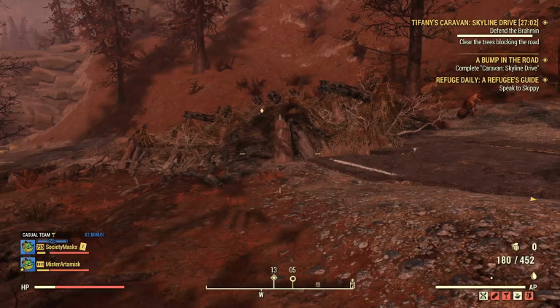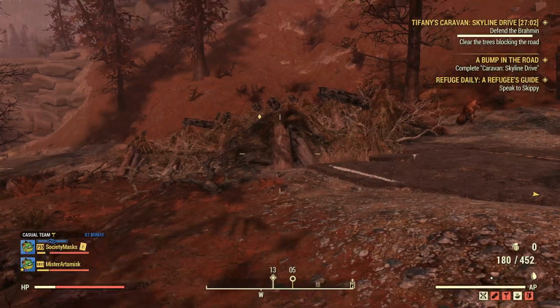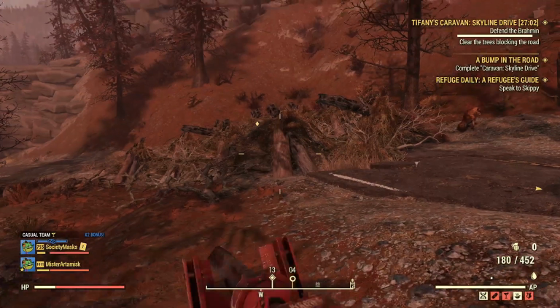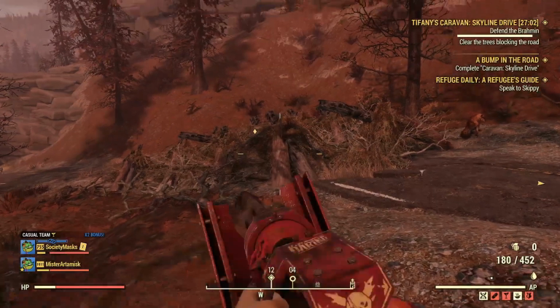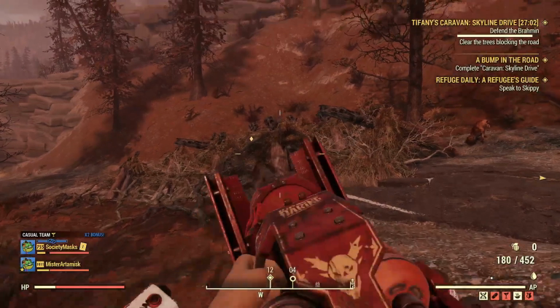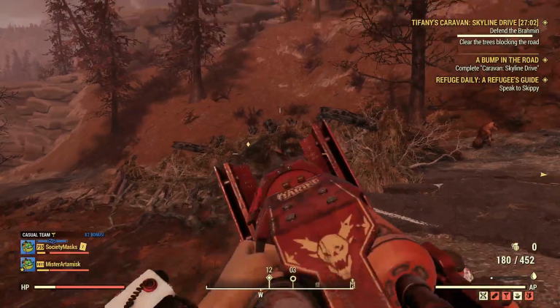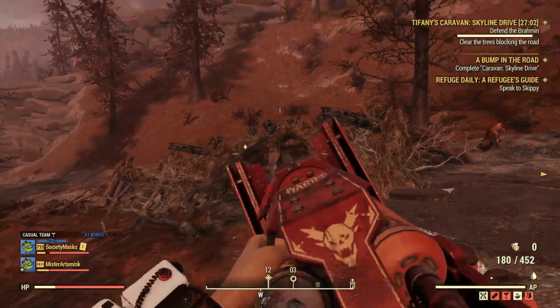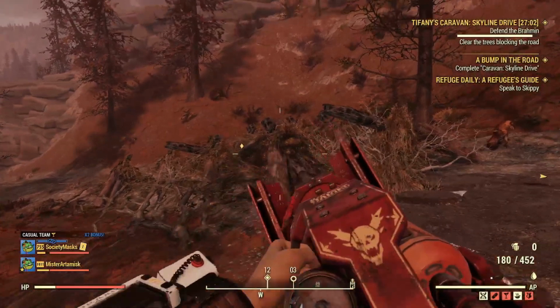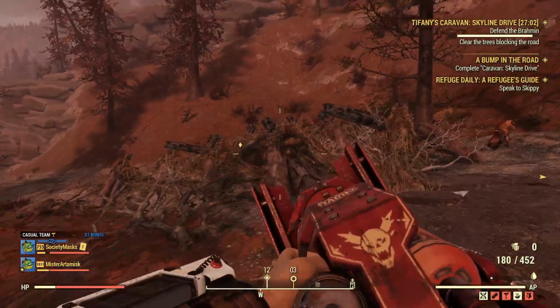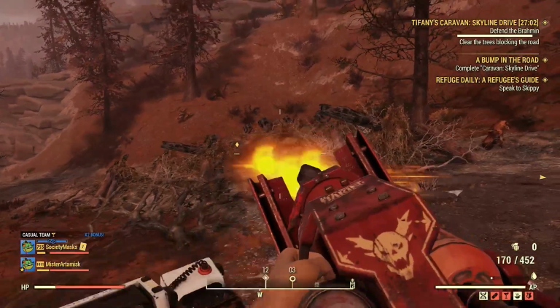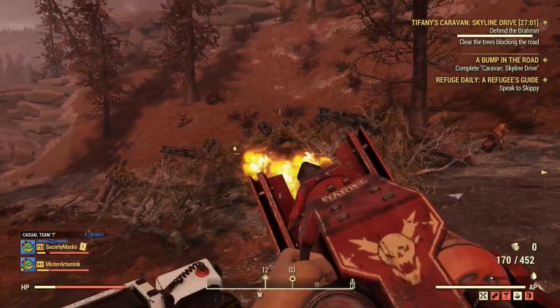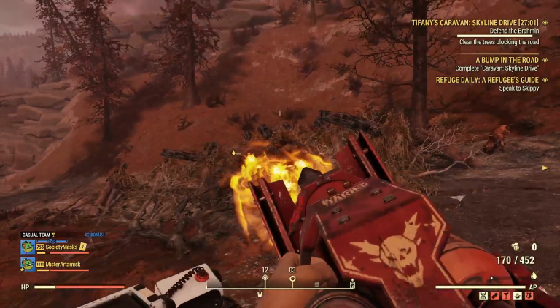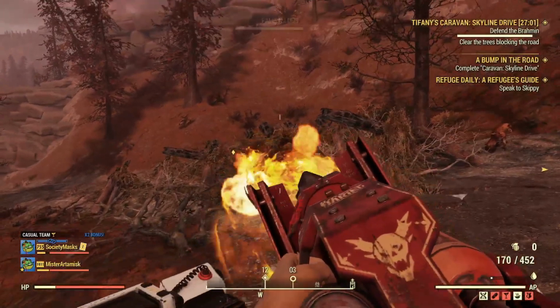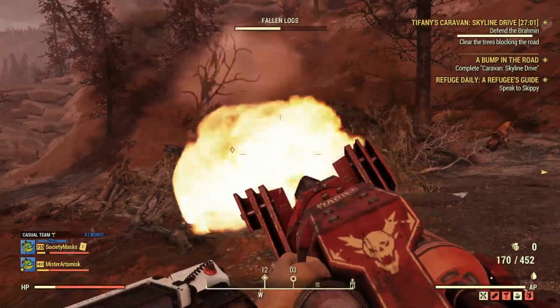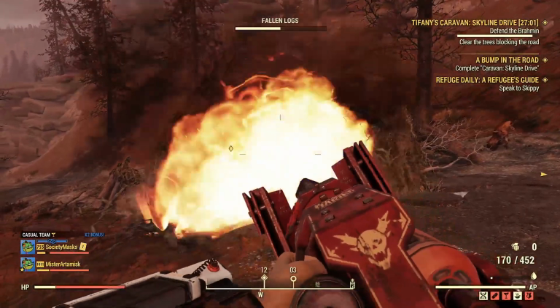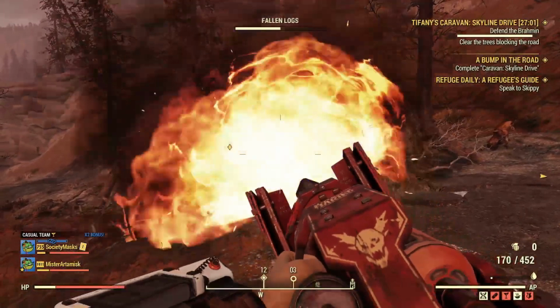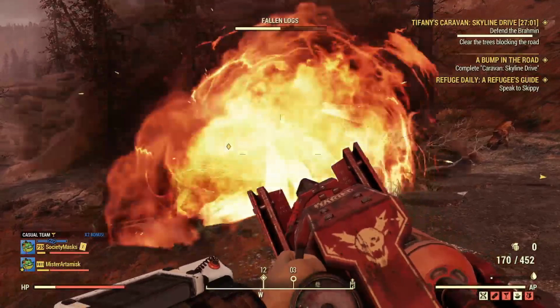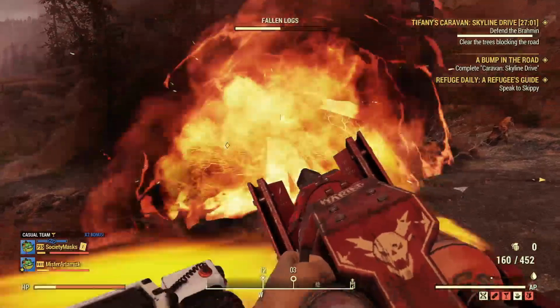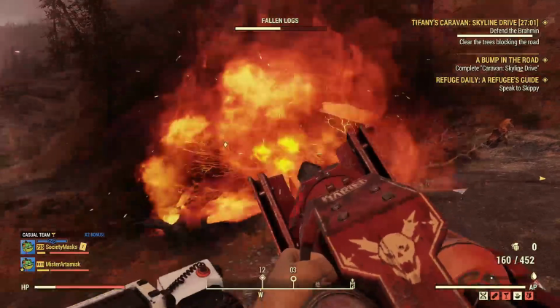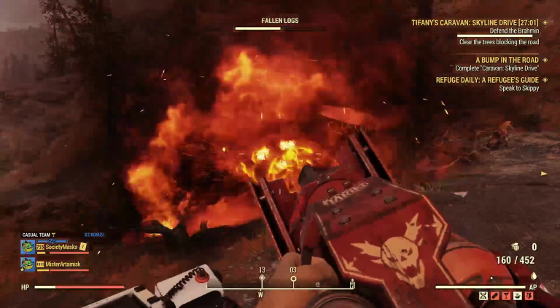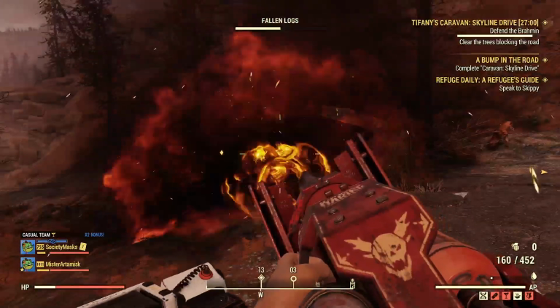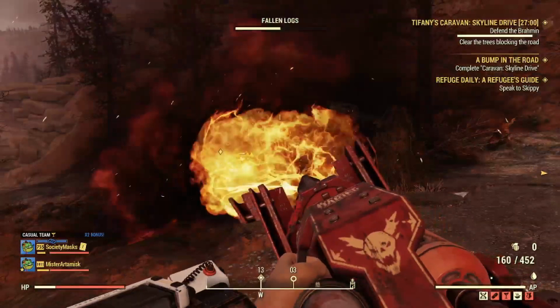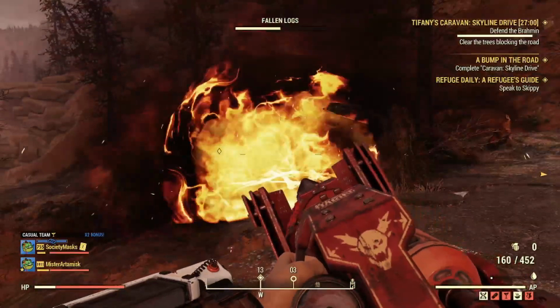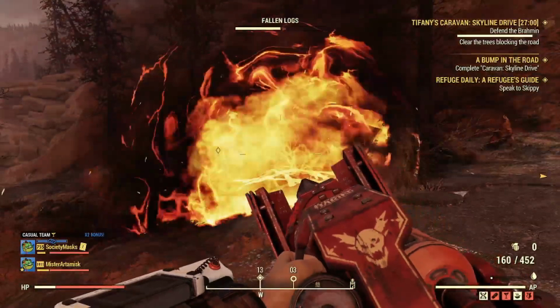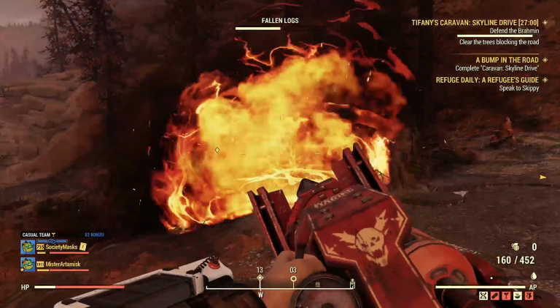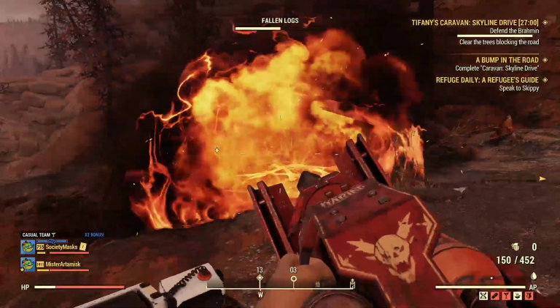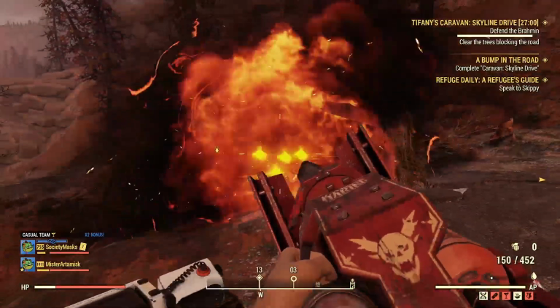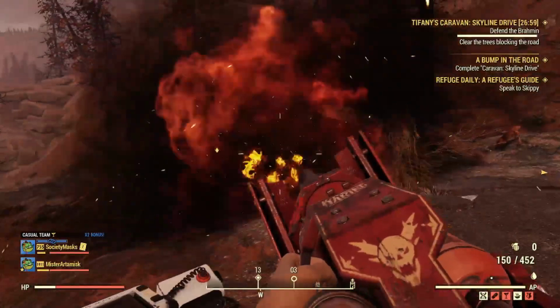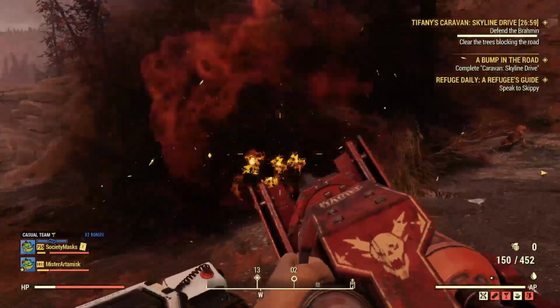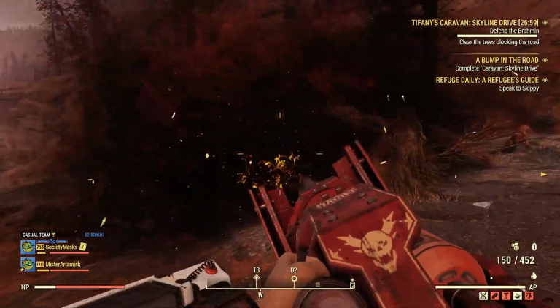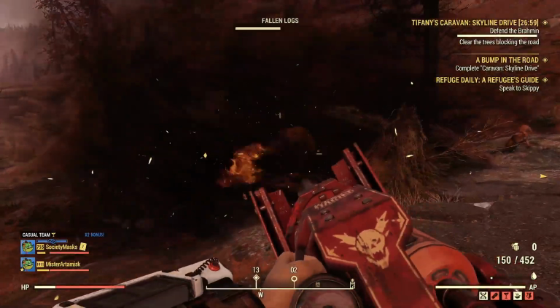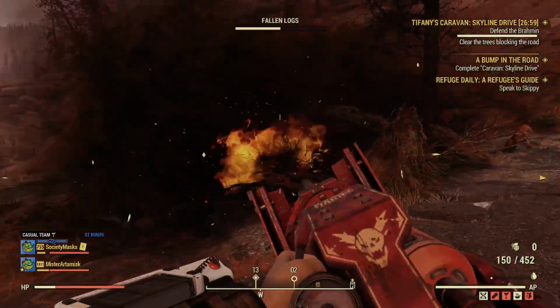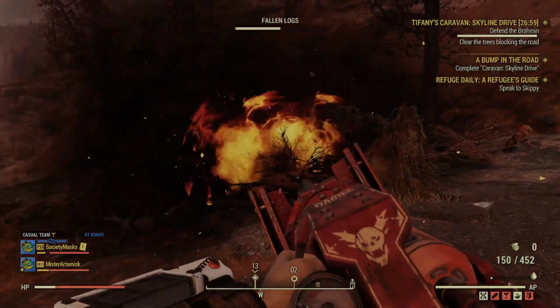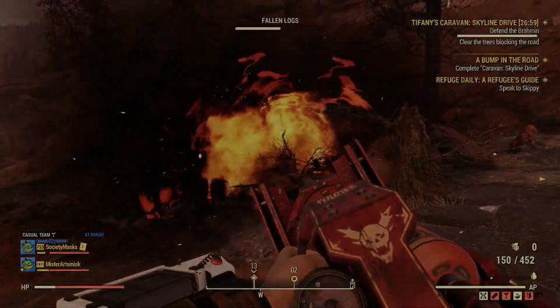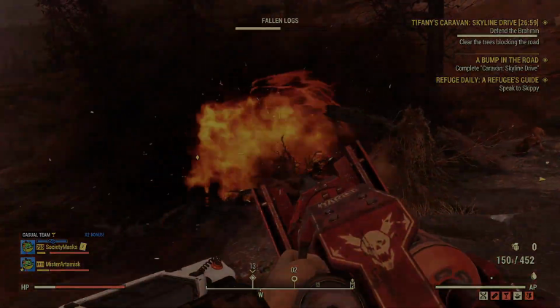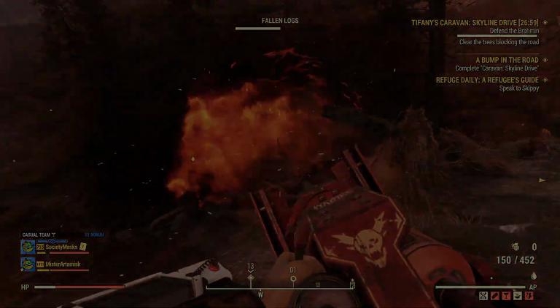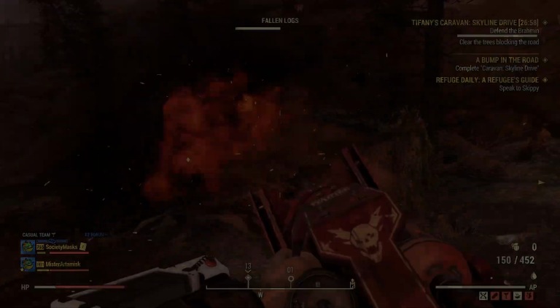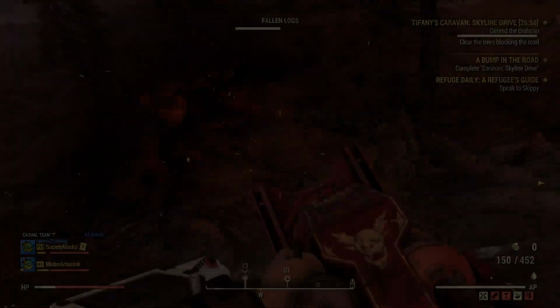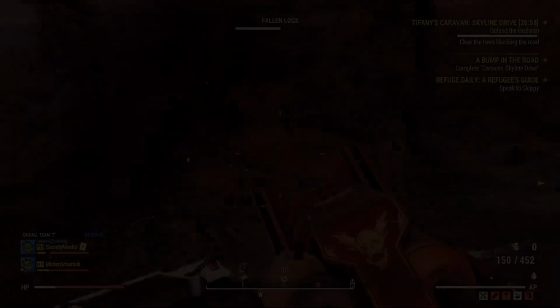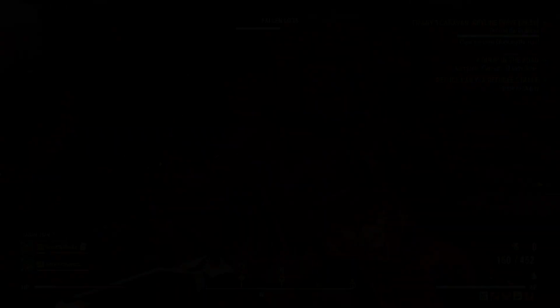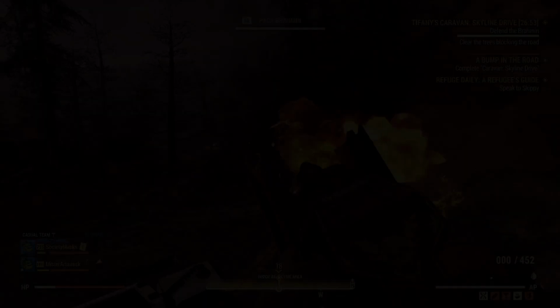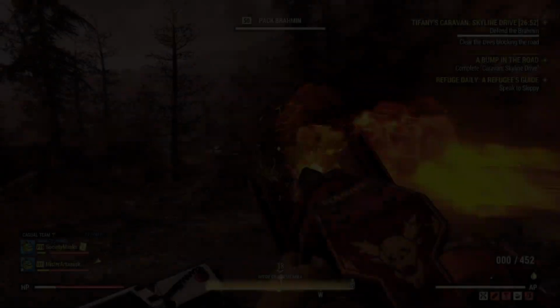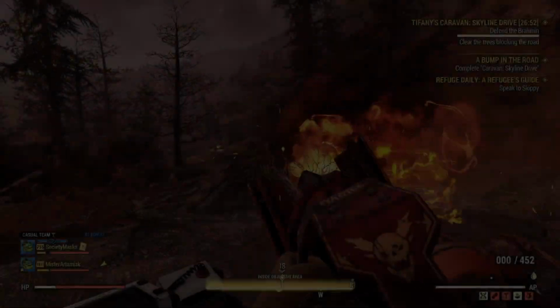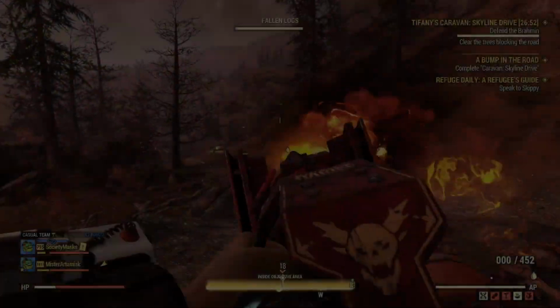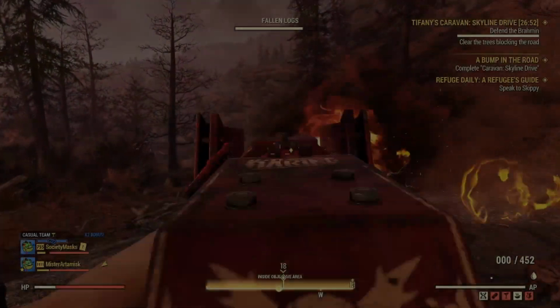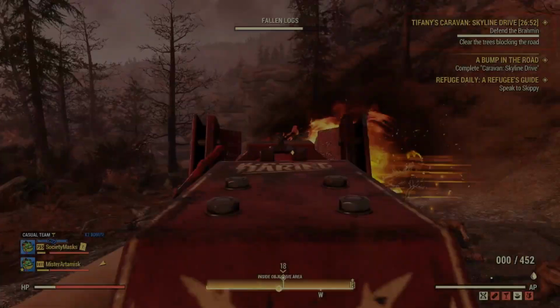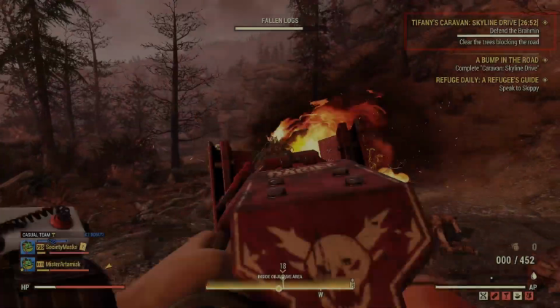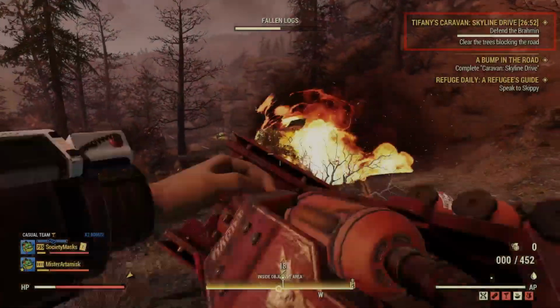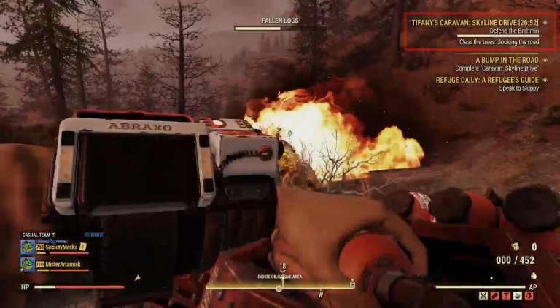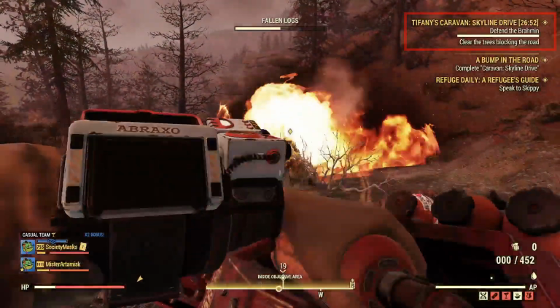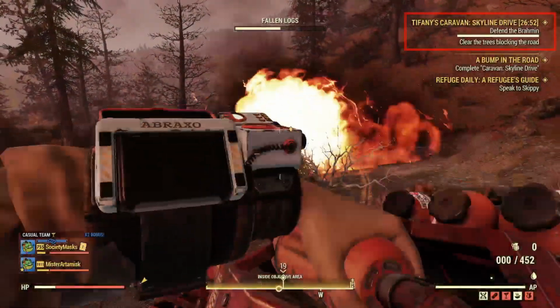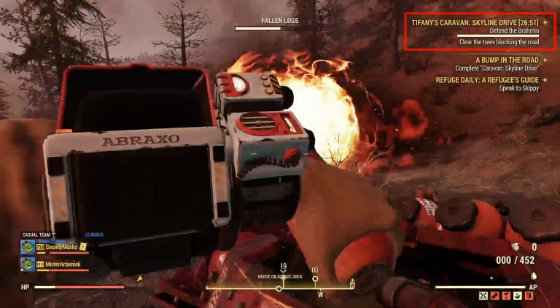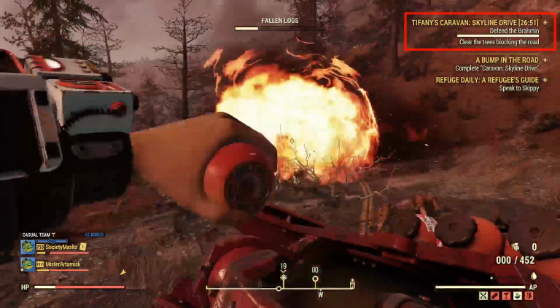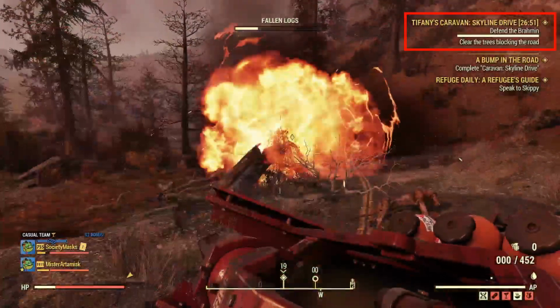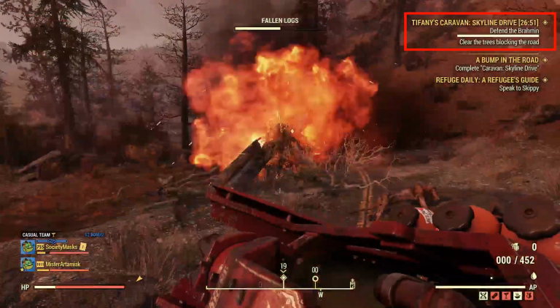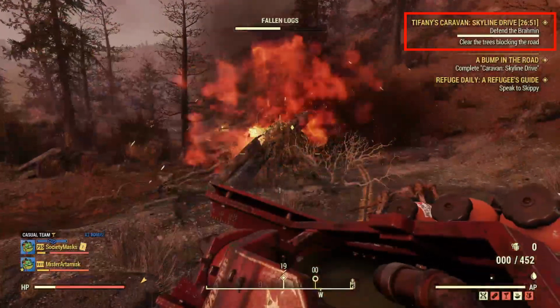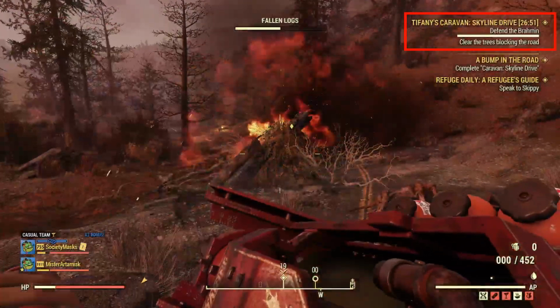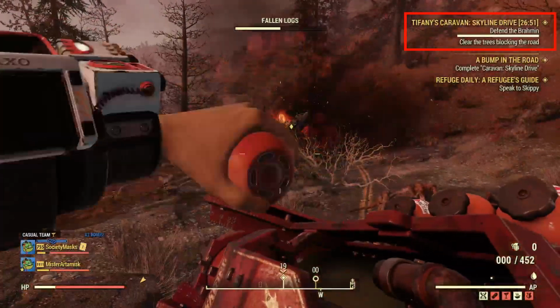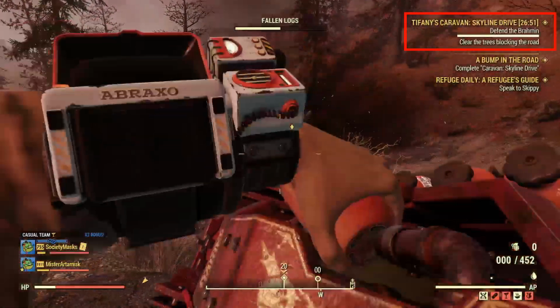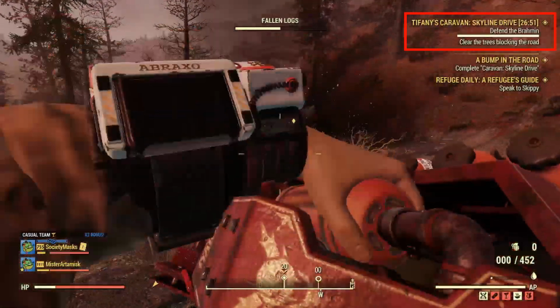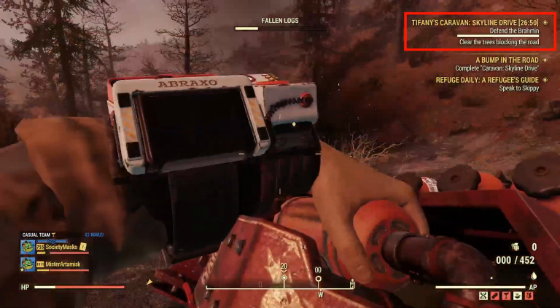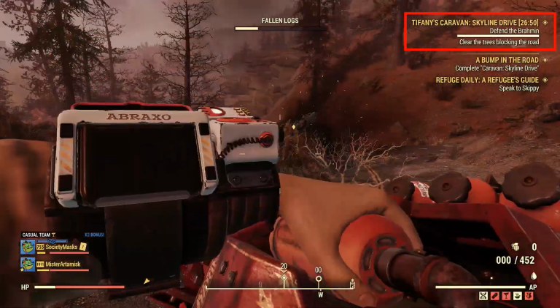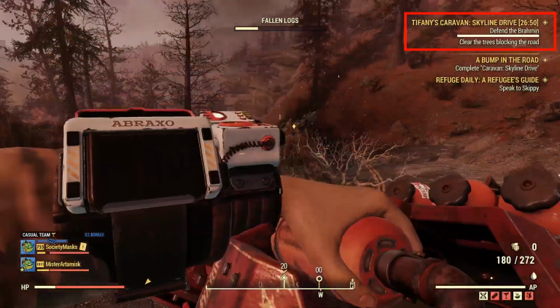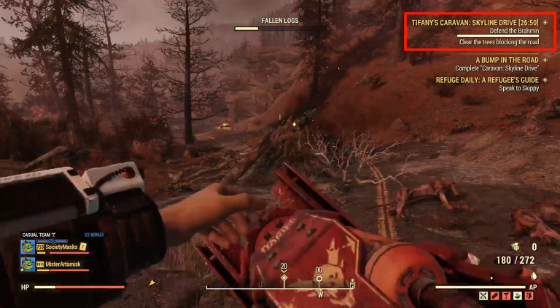Your Brahmin will slowly cross through blockades in the road. I highly recommend destroying them to increase your chances of avoiding this loop.